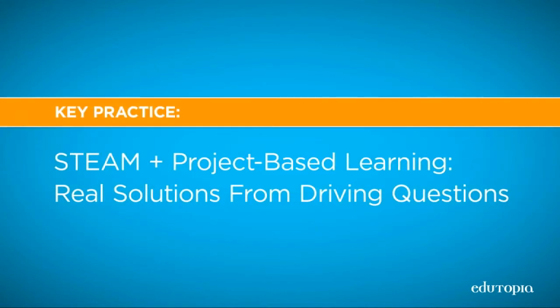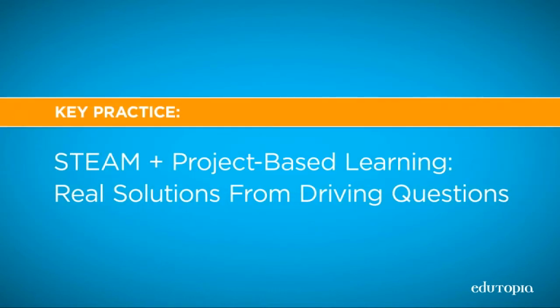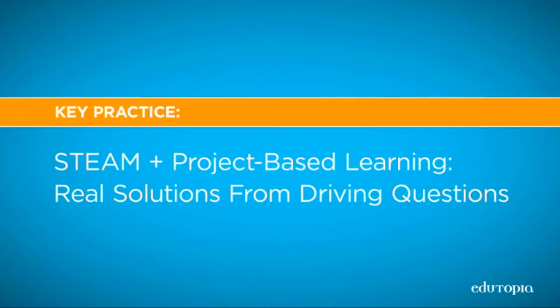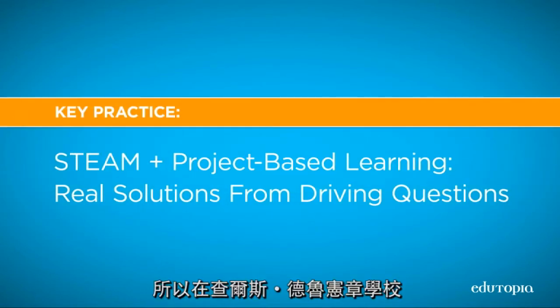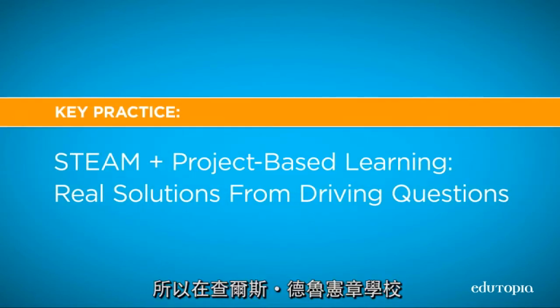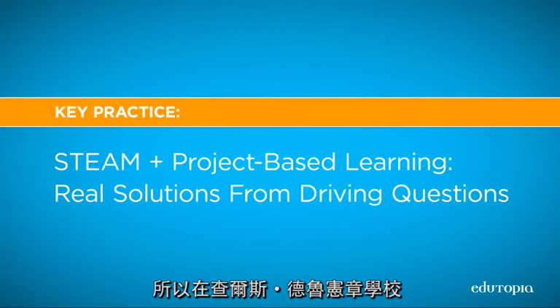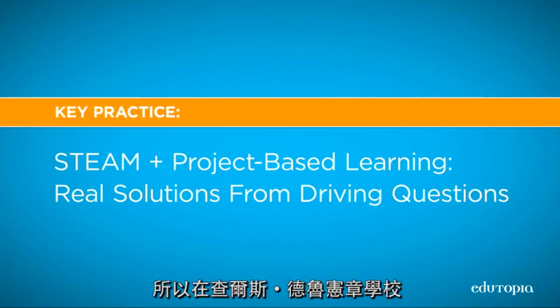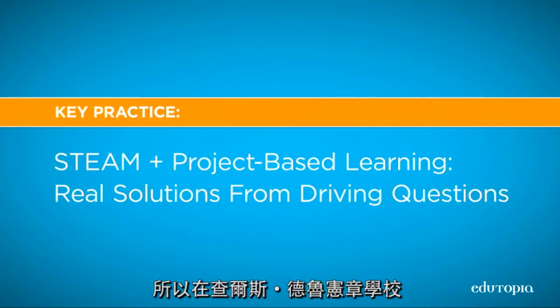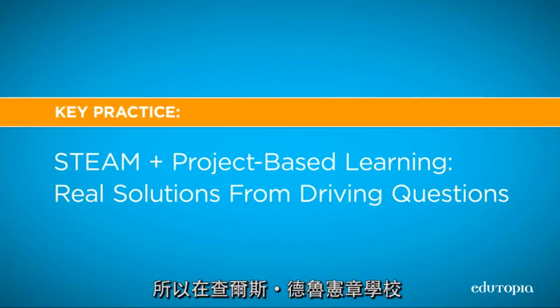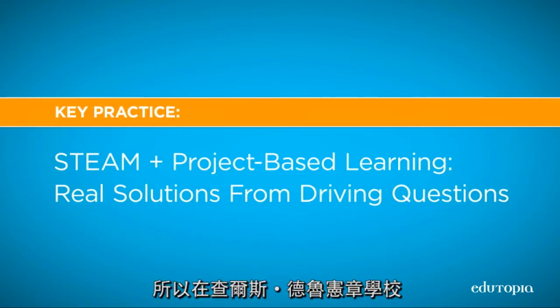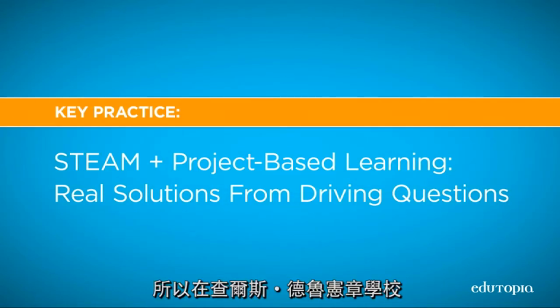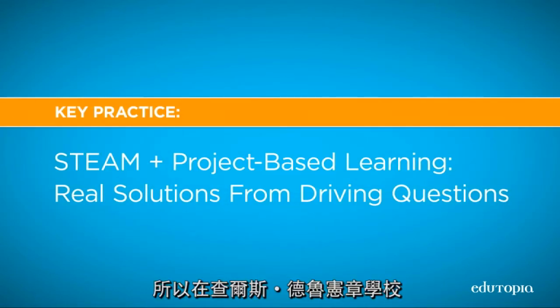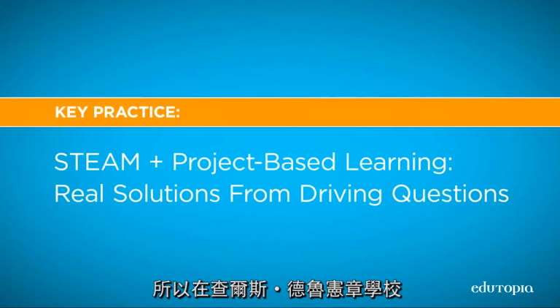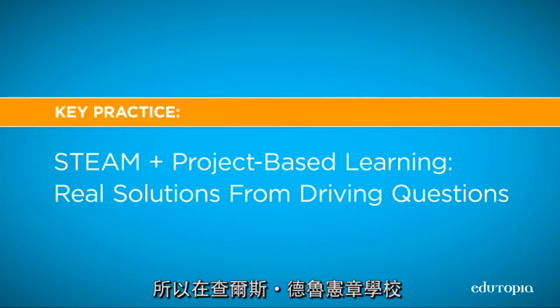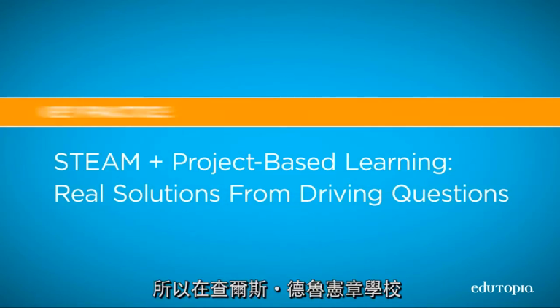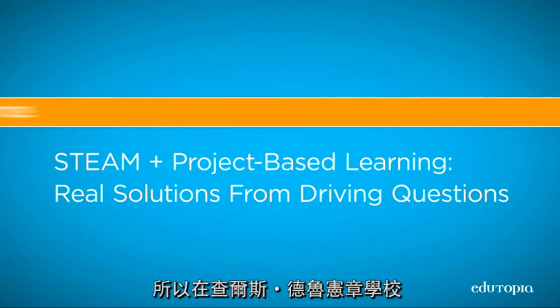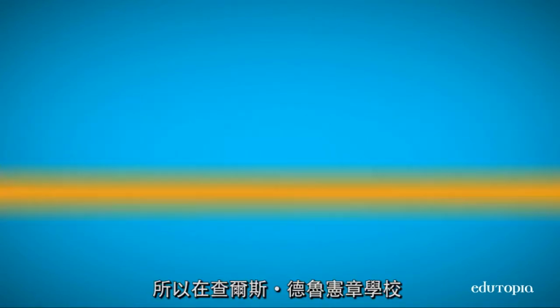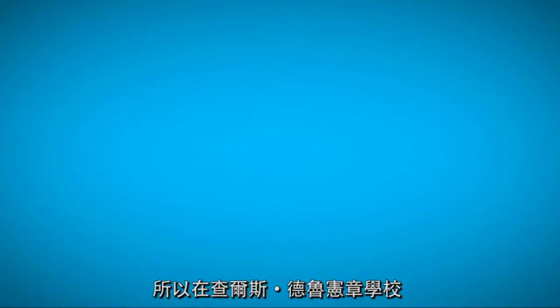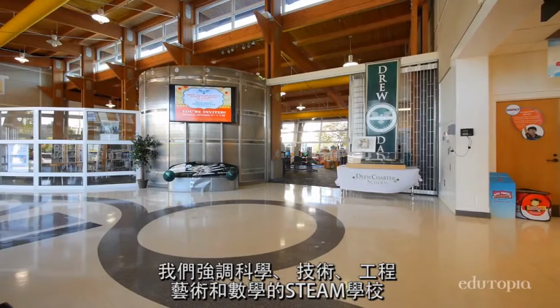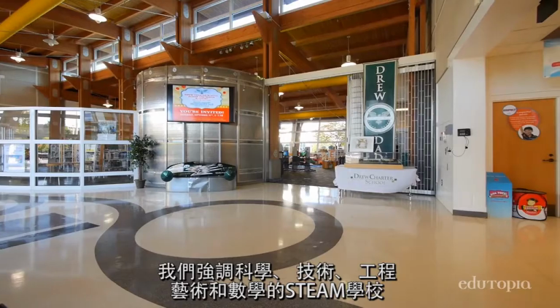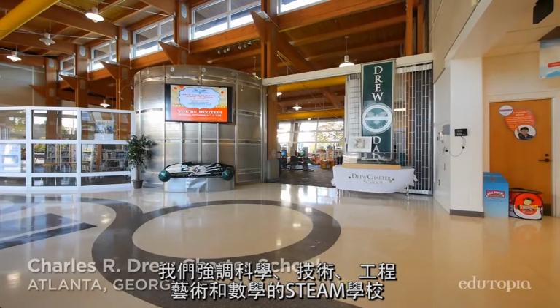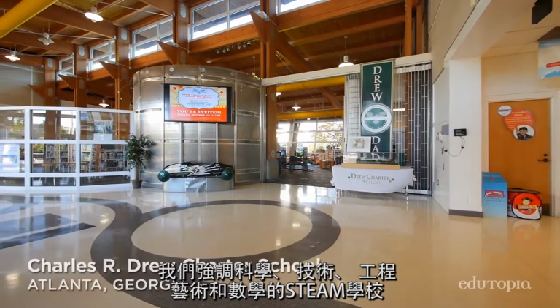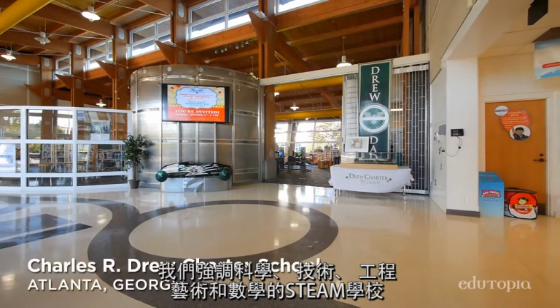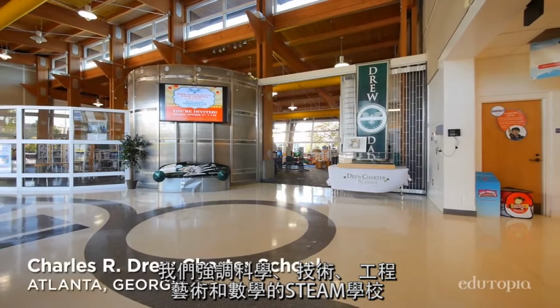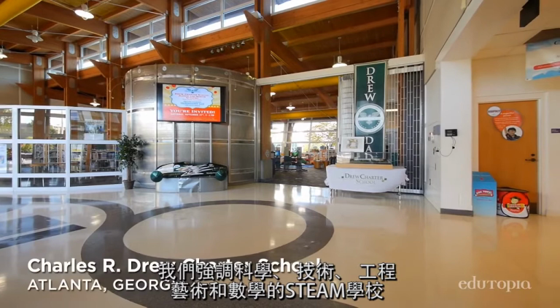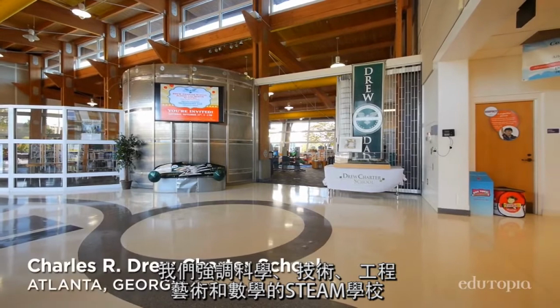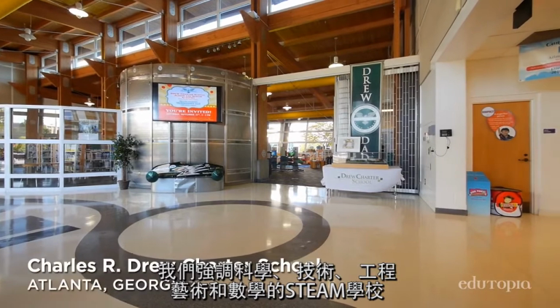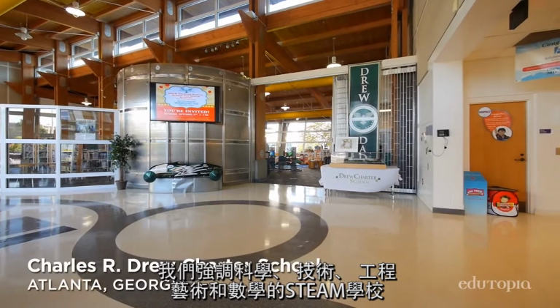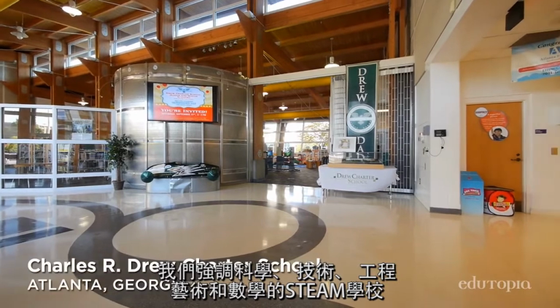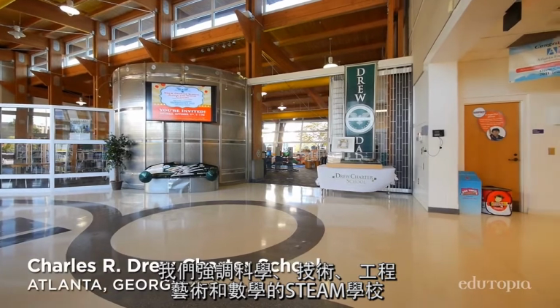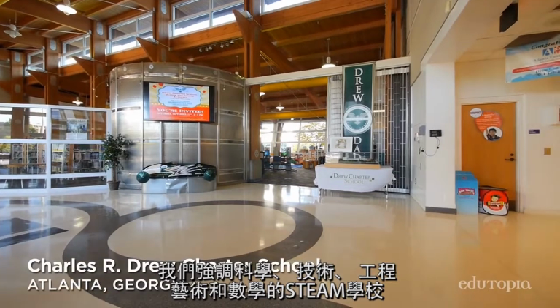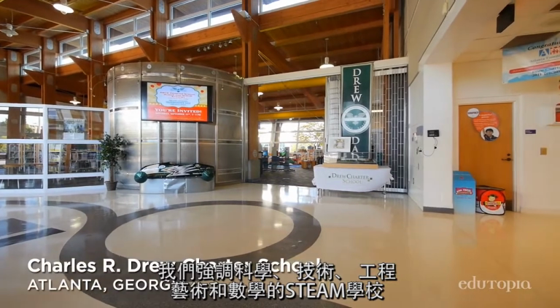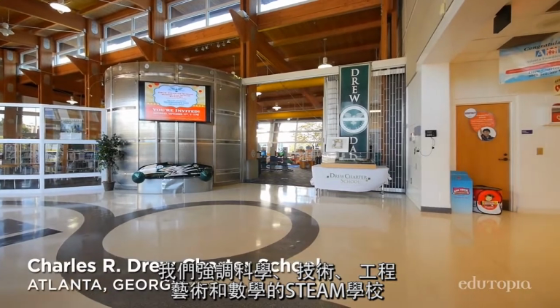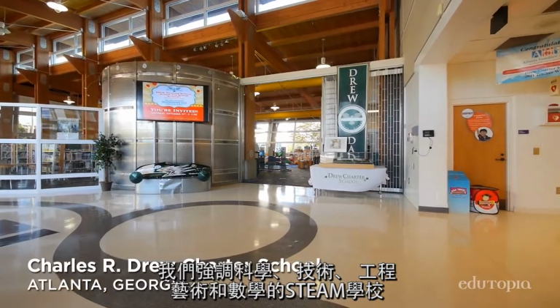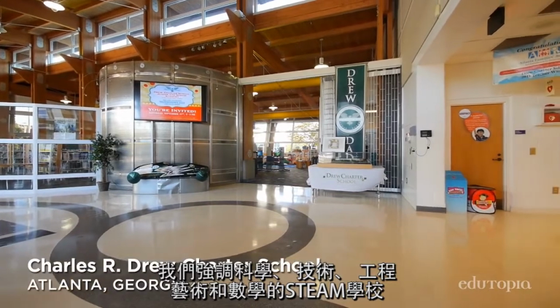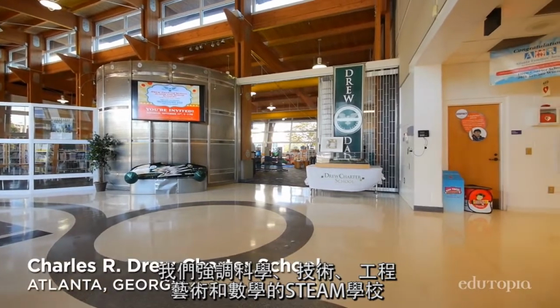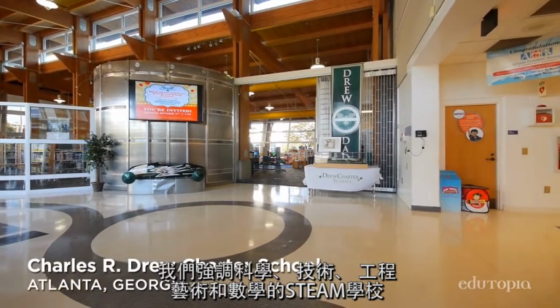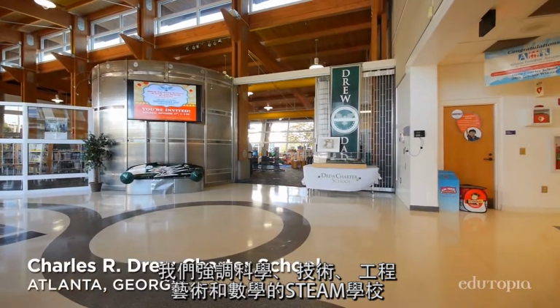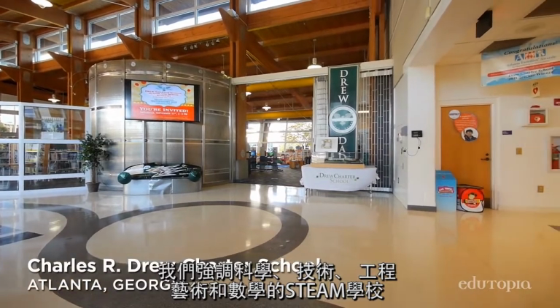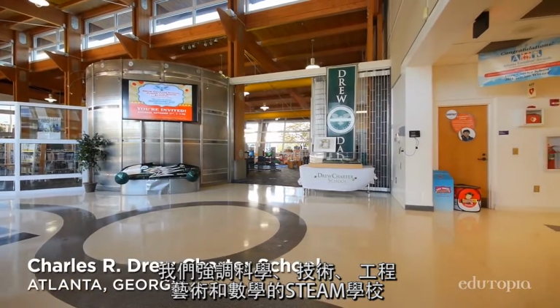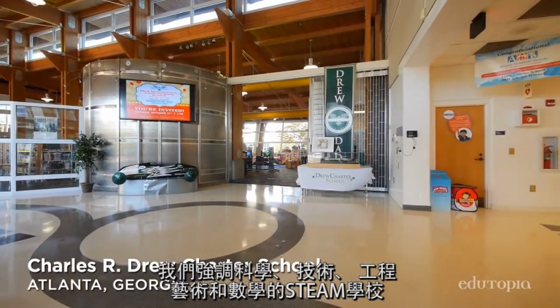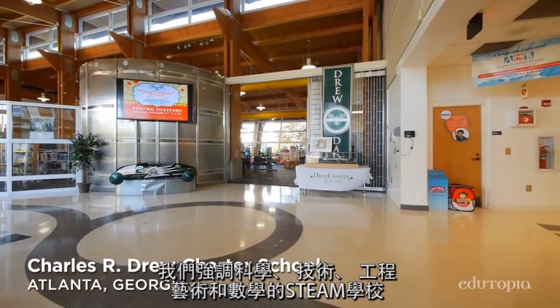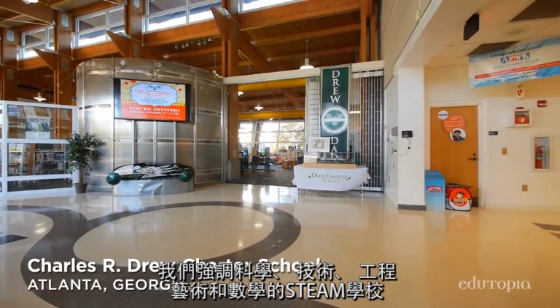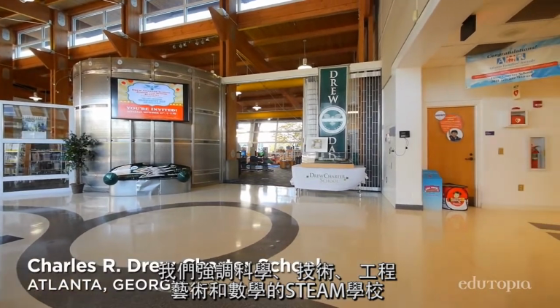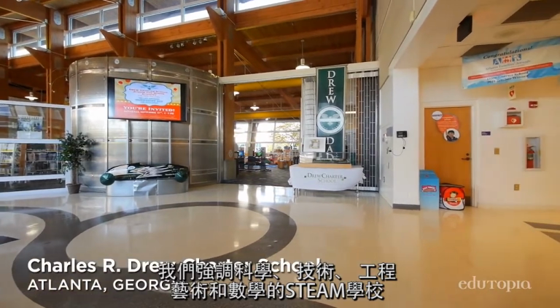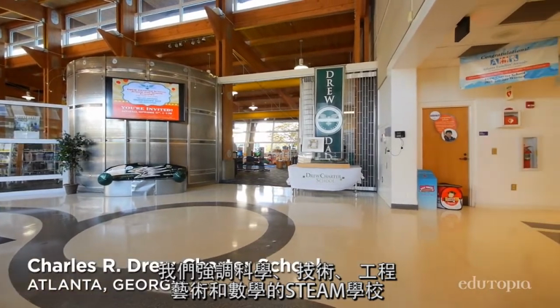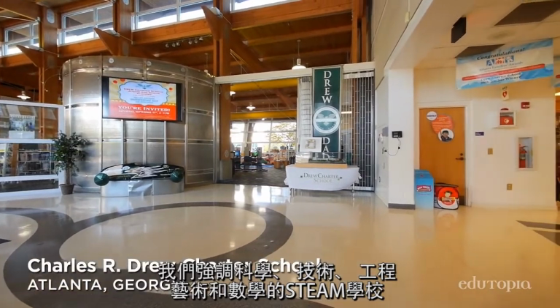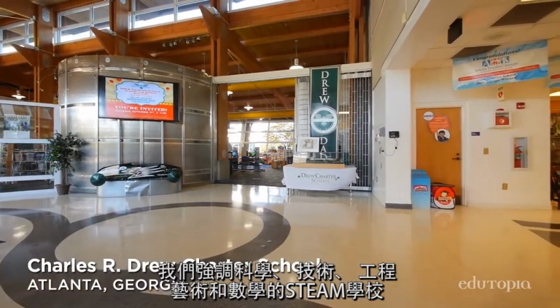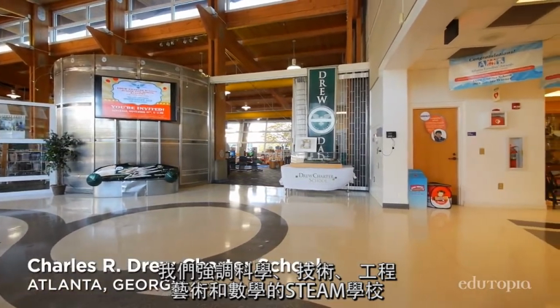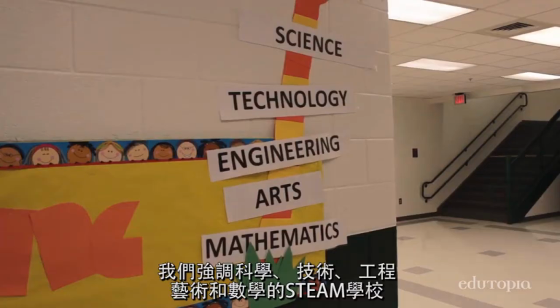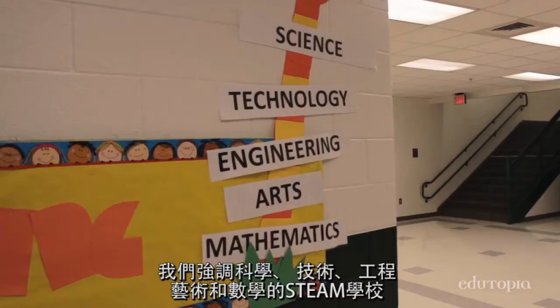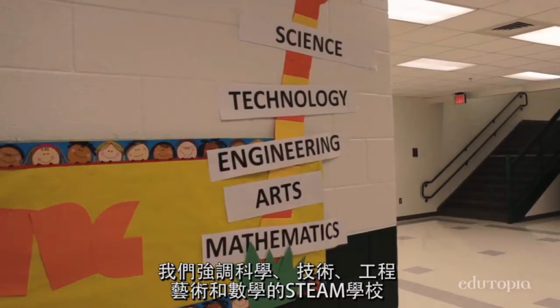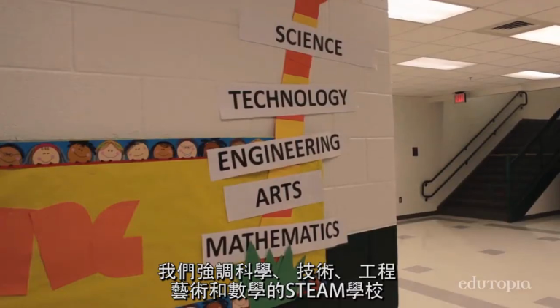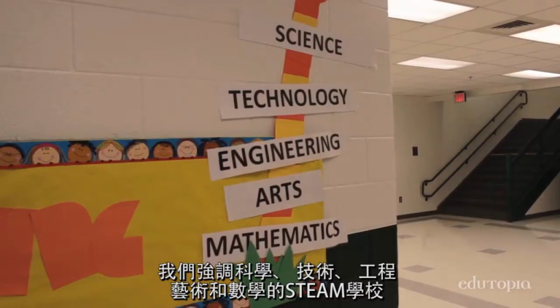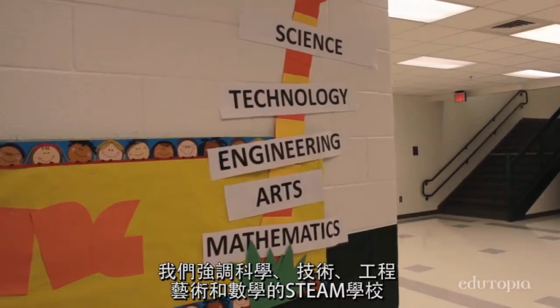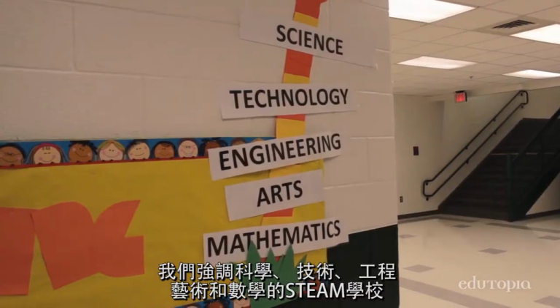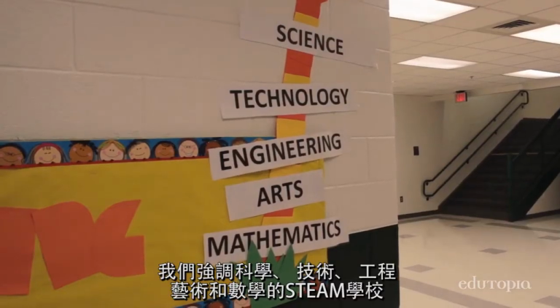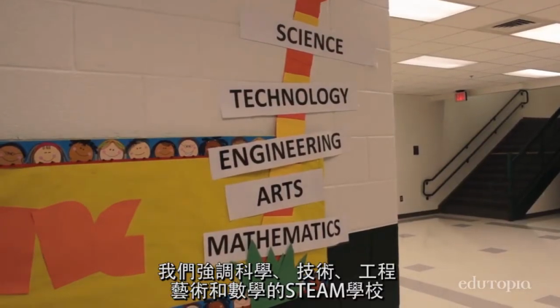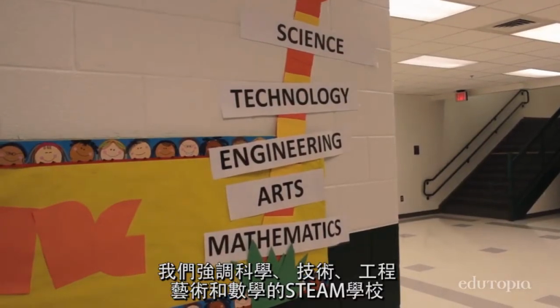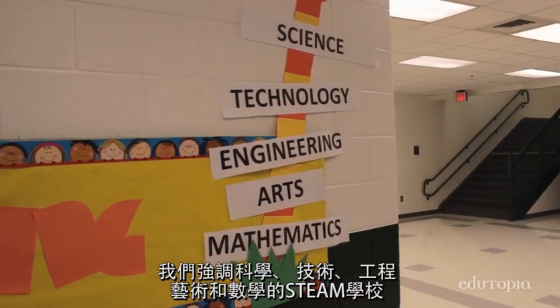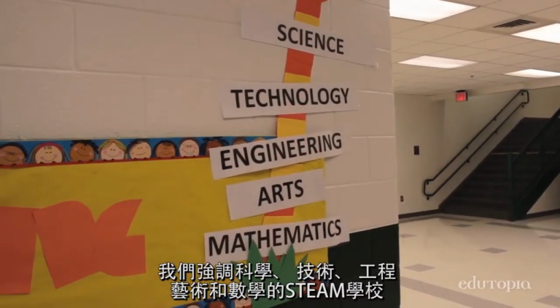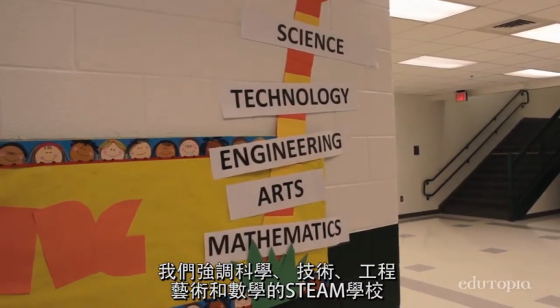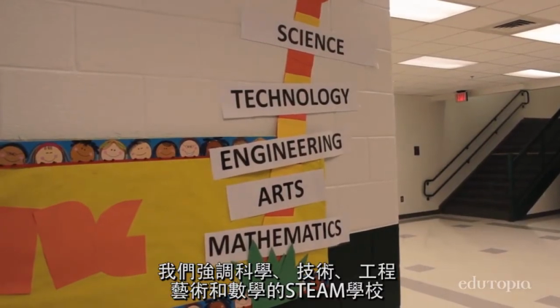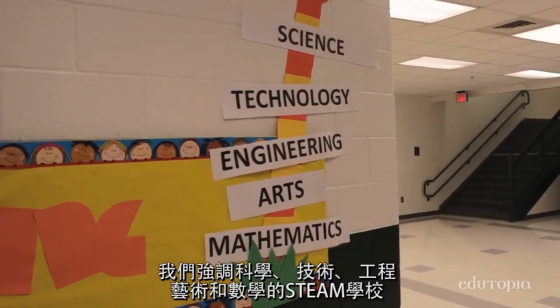Here at Charles Drew Charter School, we are a STEAM school with an emphasis on science, technology, engineering, the arts, and math.